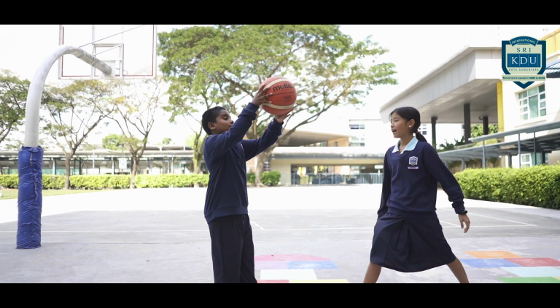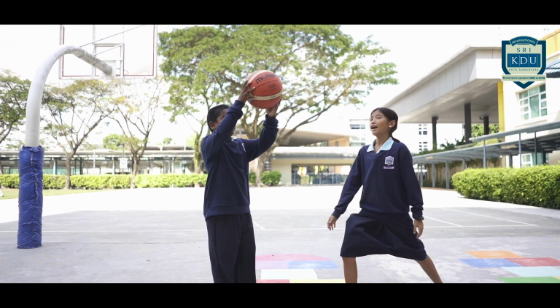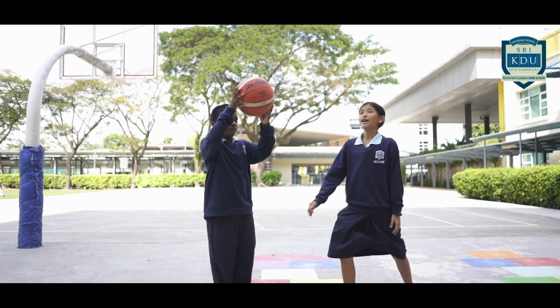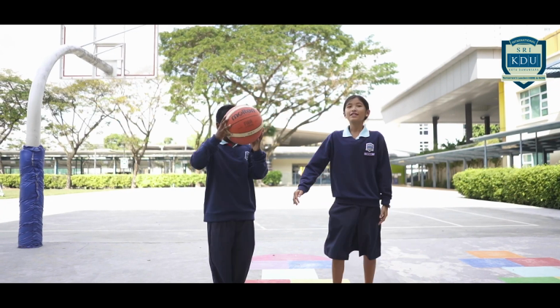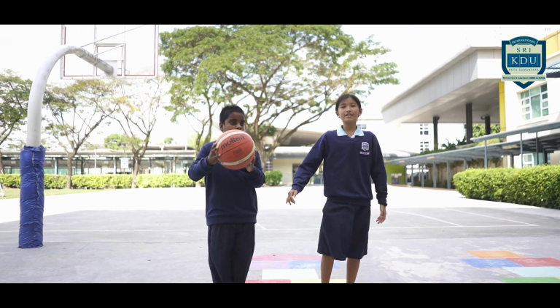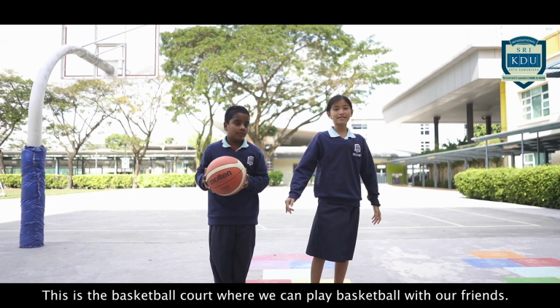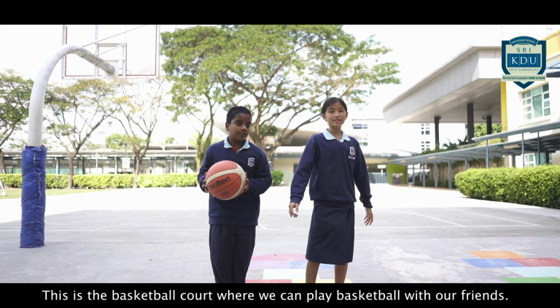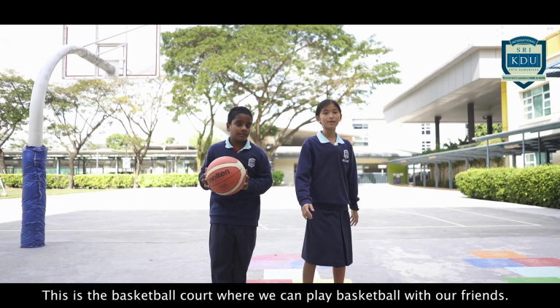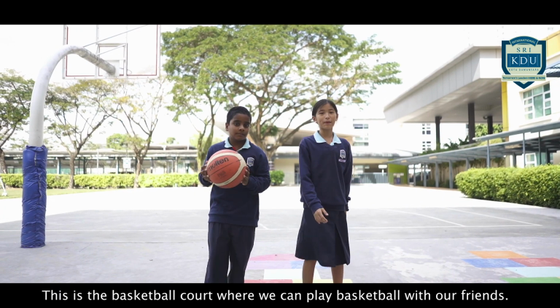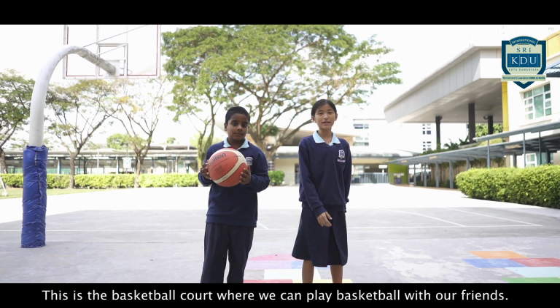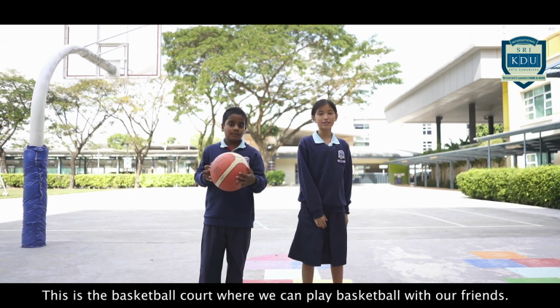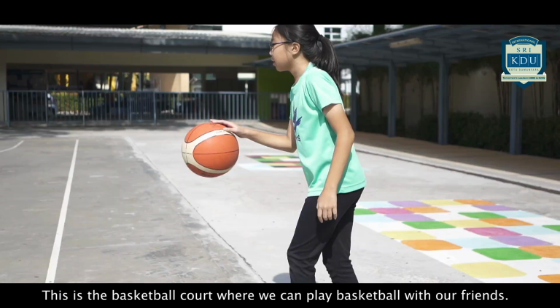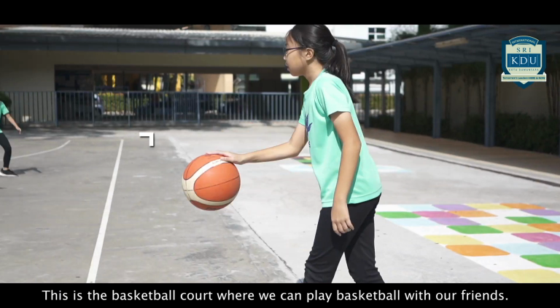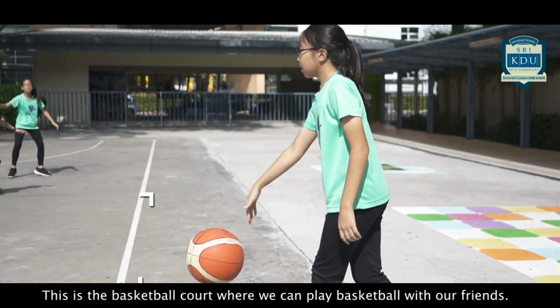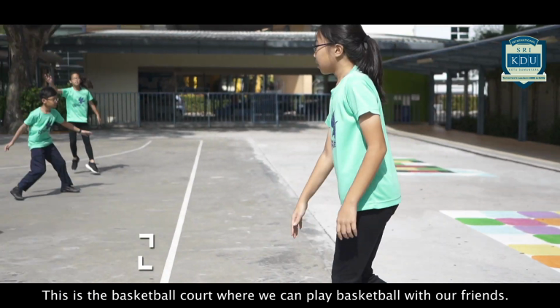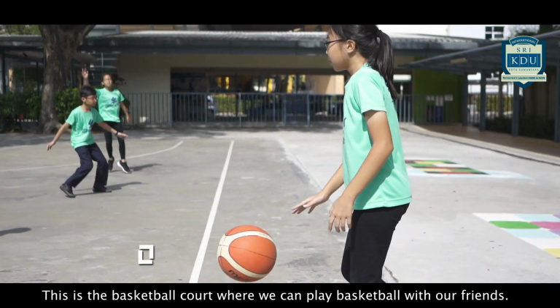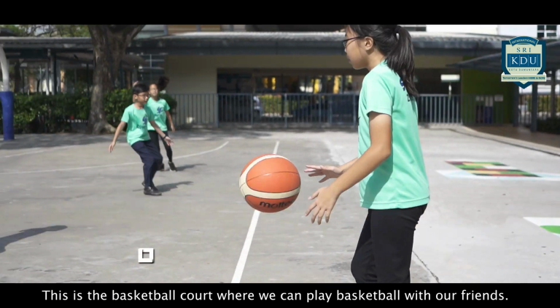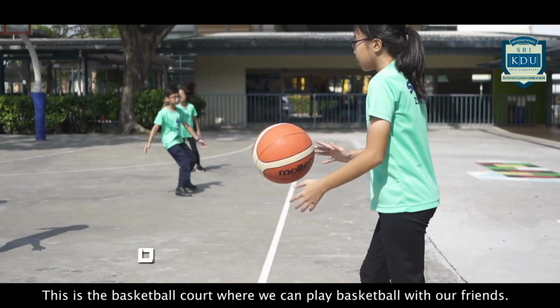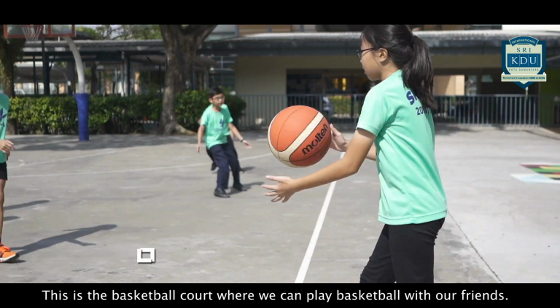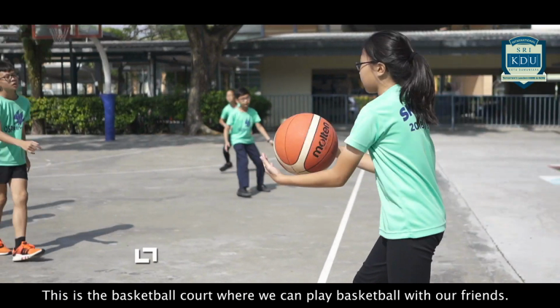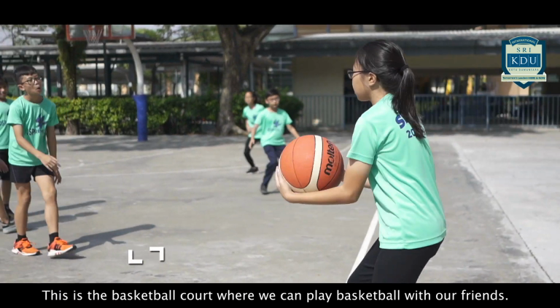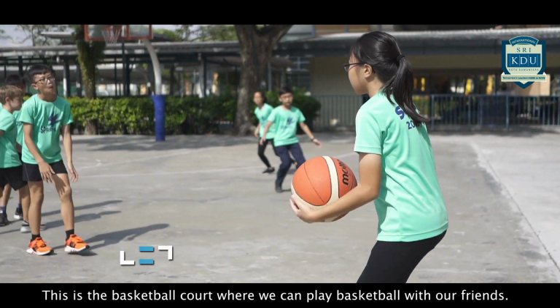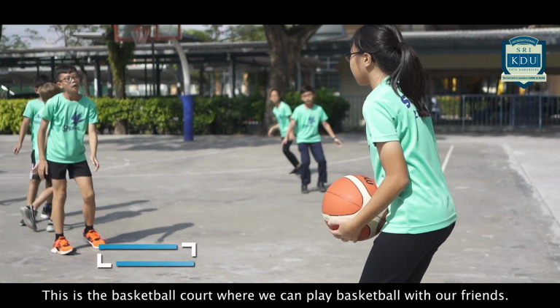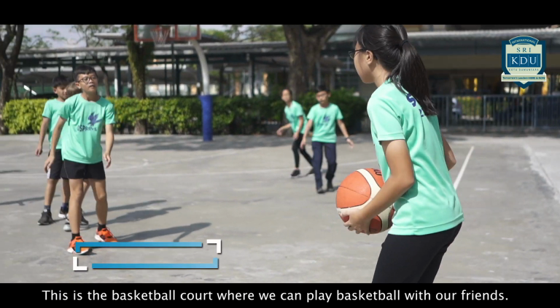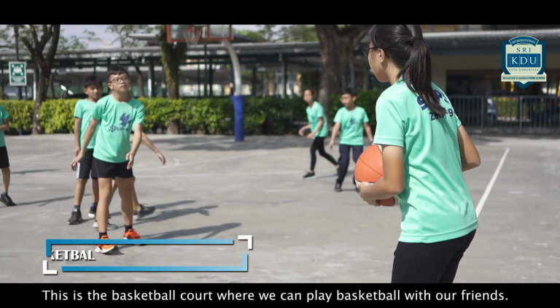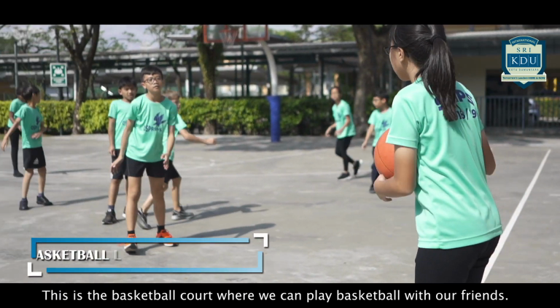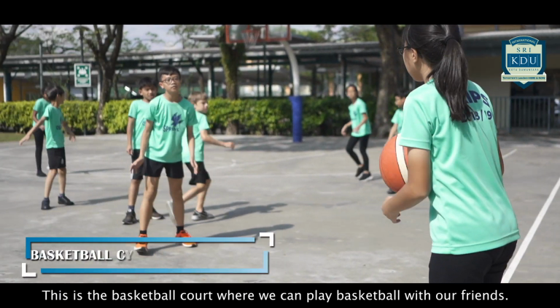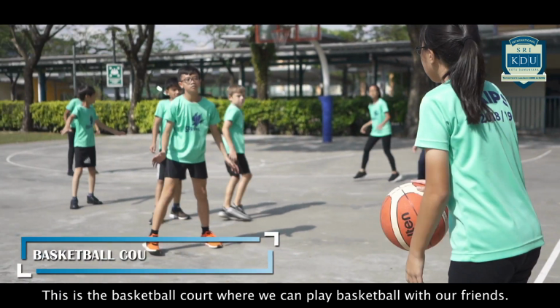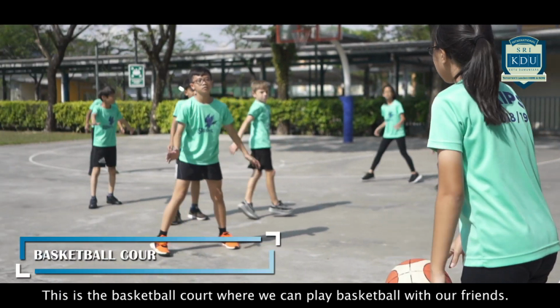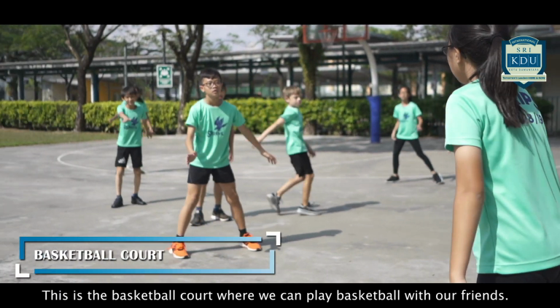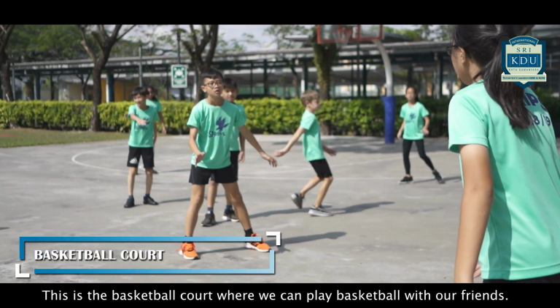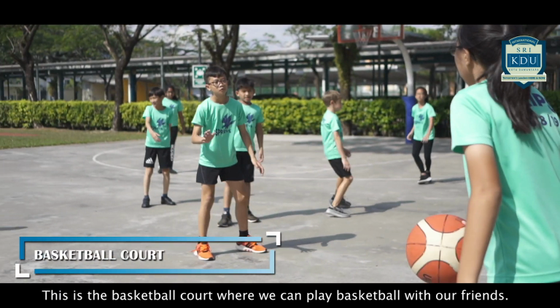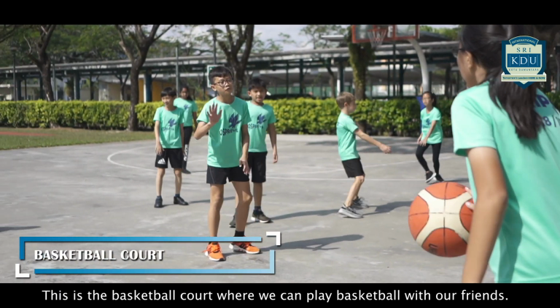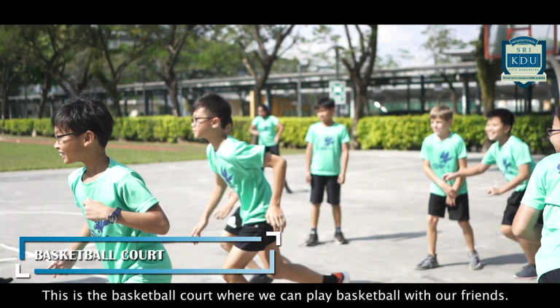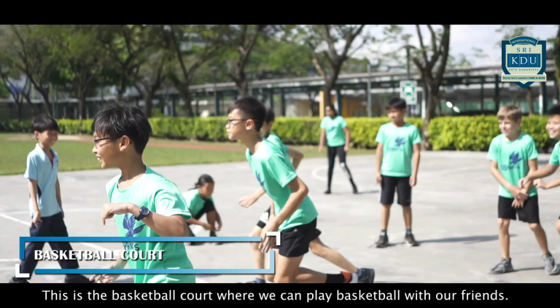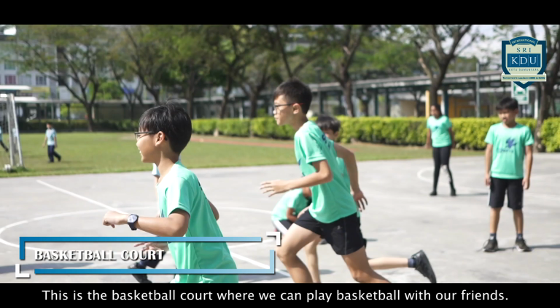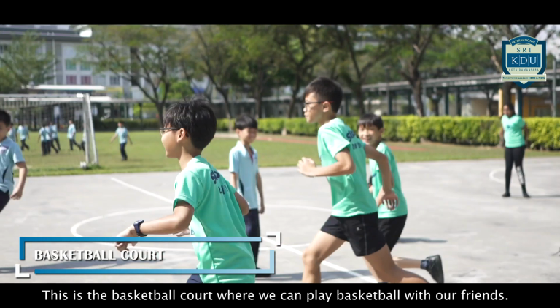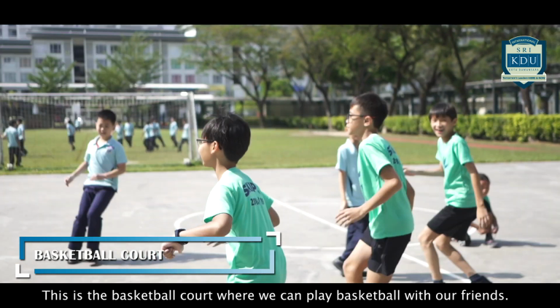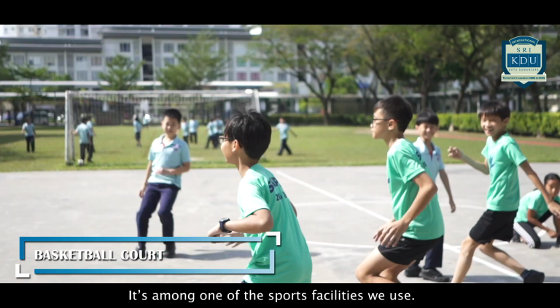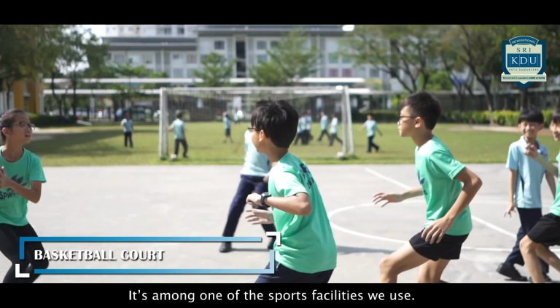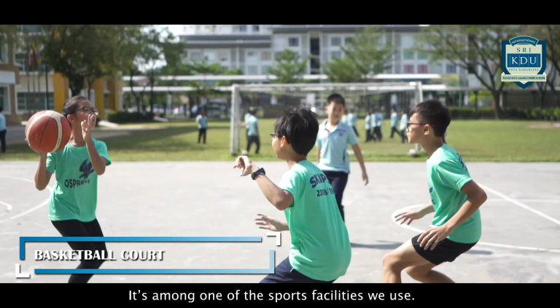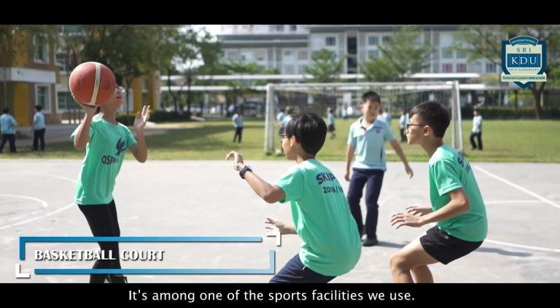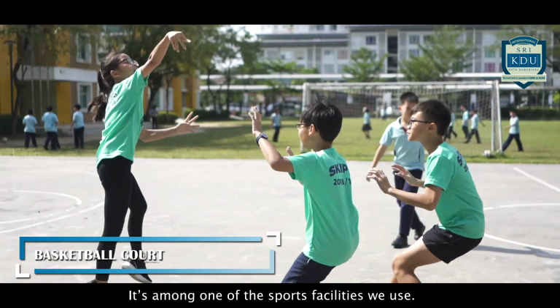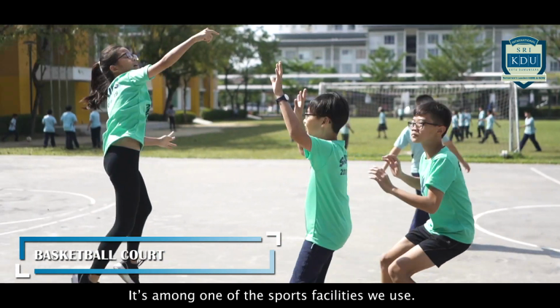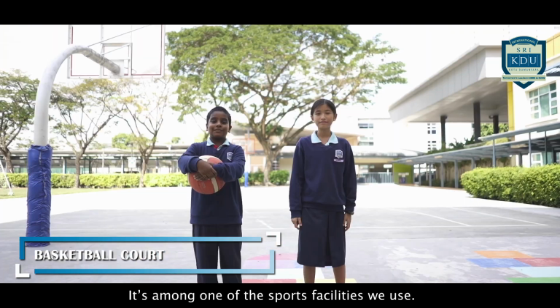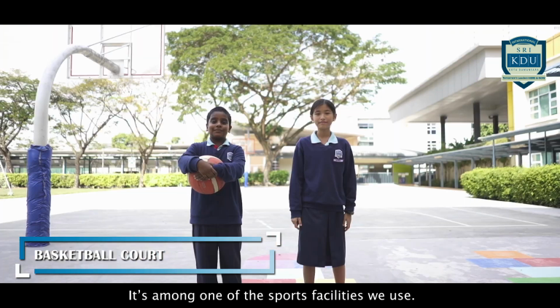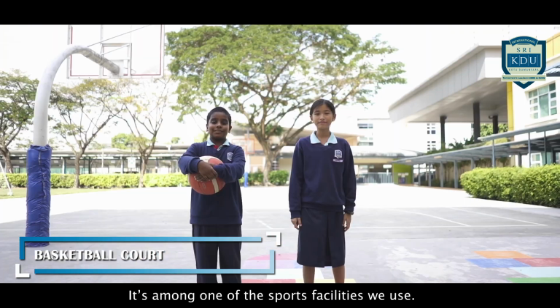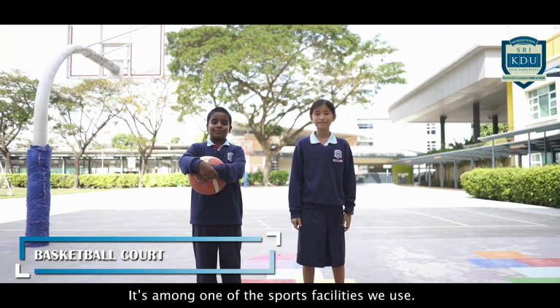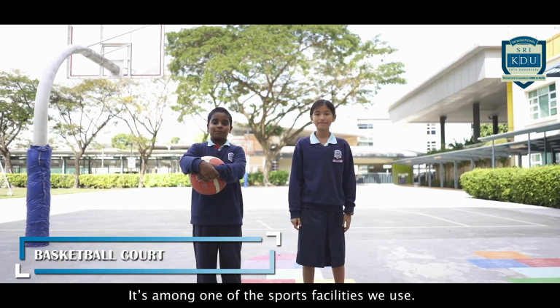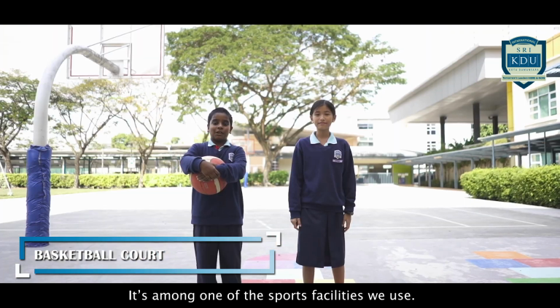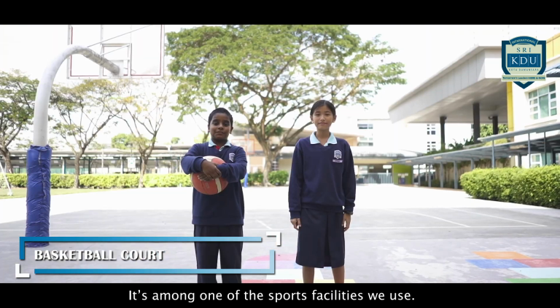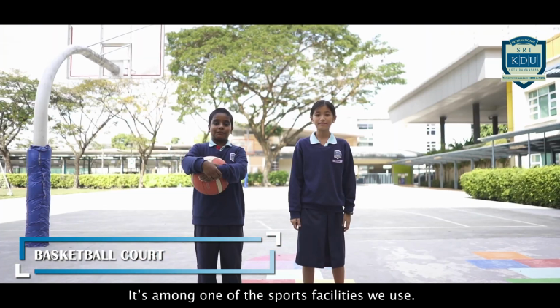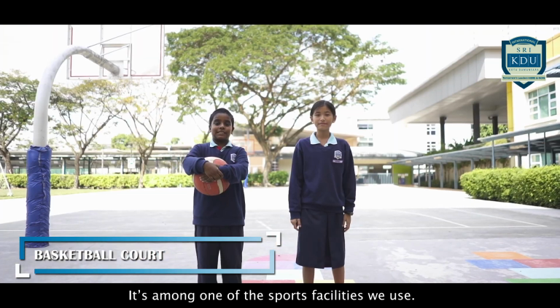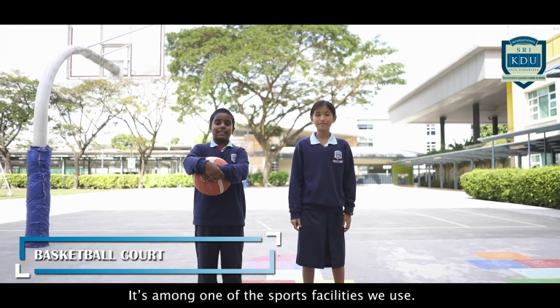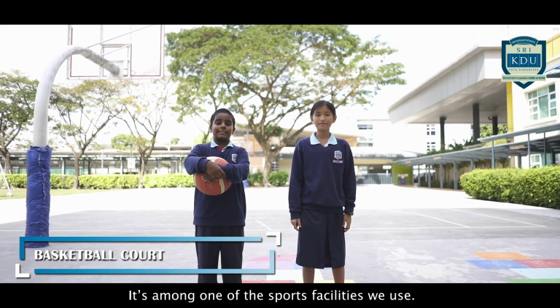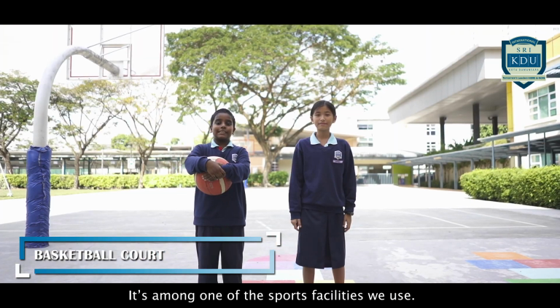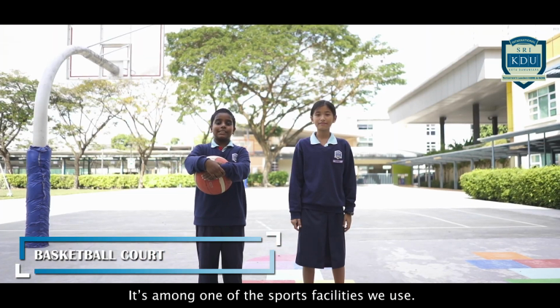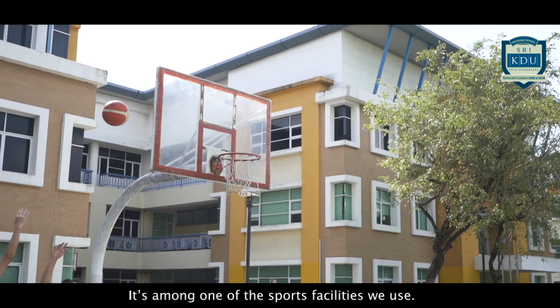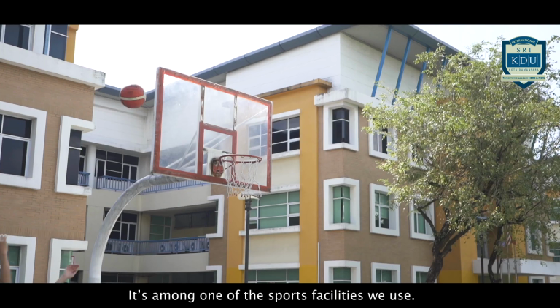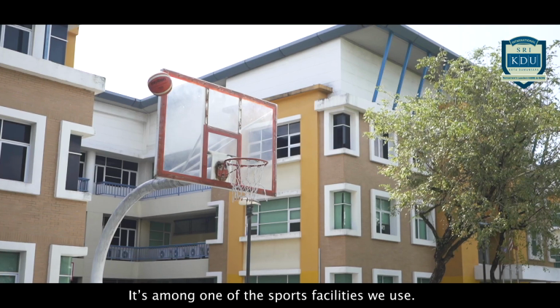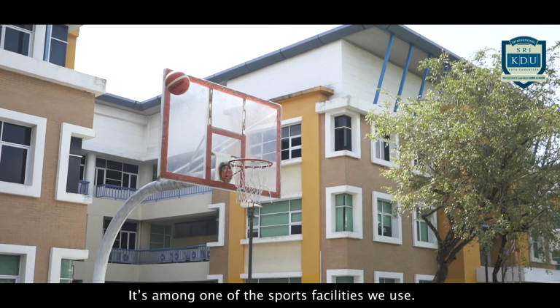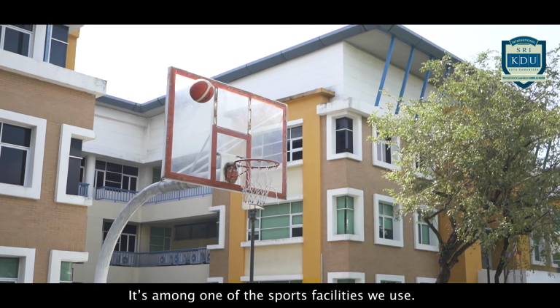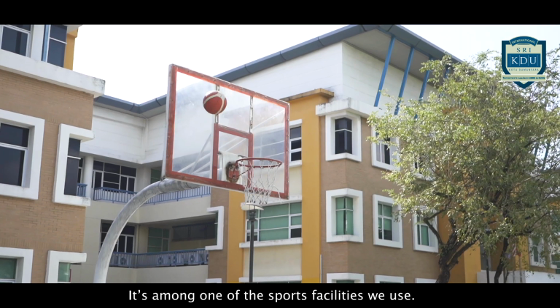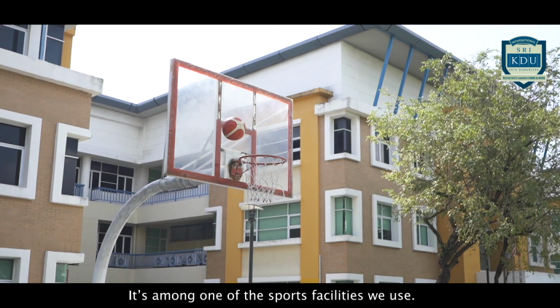This is the basketball court where we can play basketball with our friends. It's among one of the sports facilities we use.